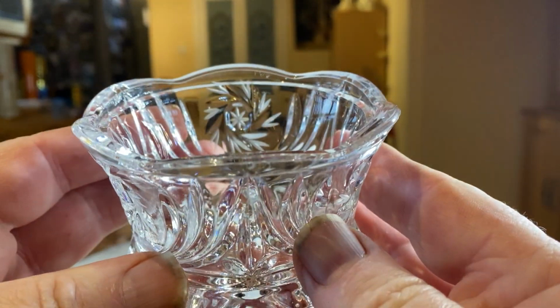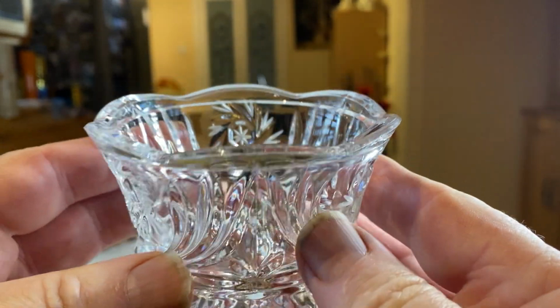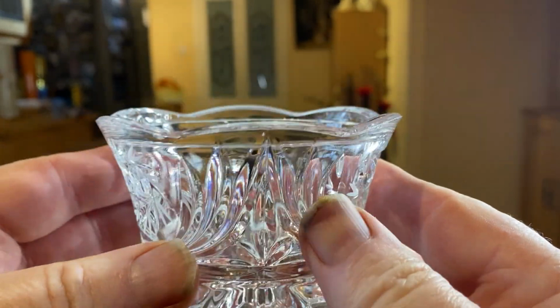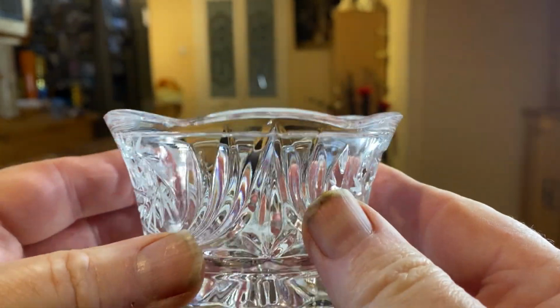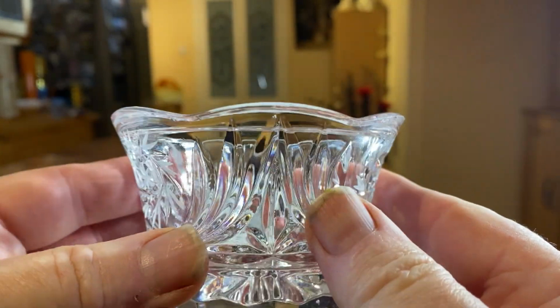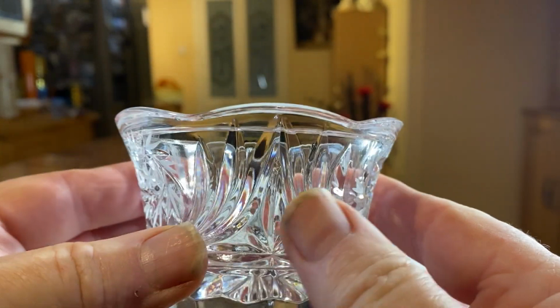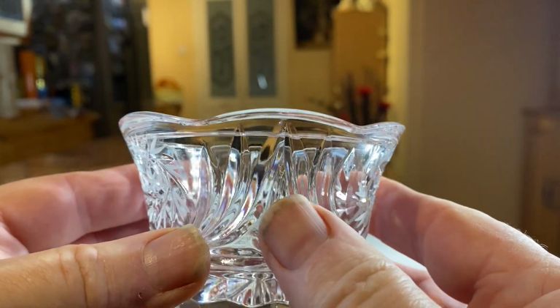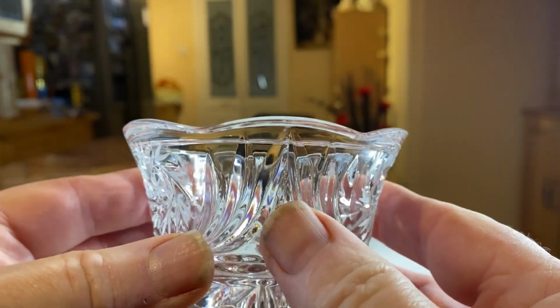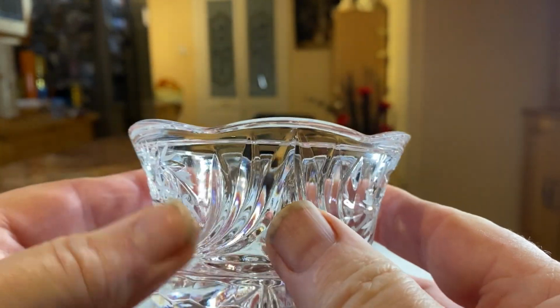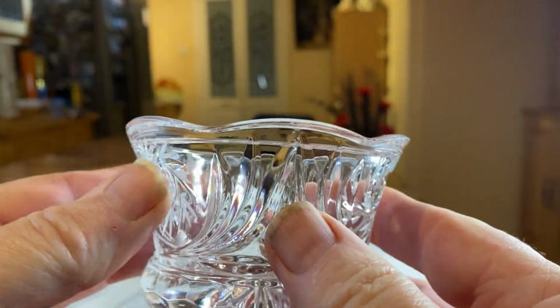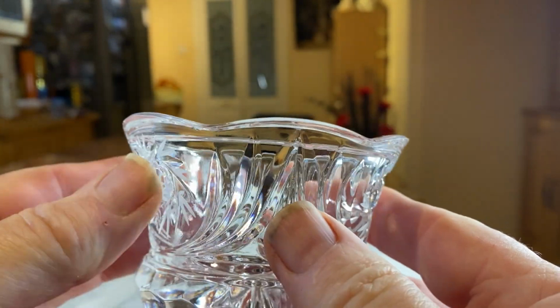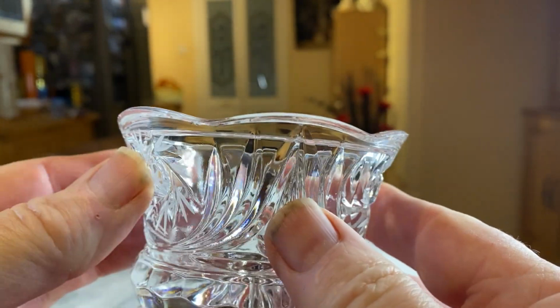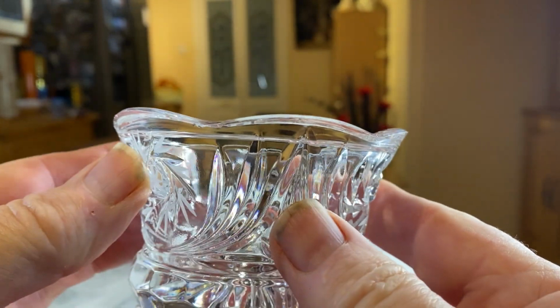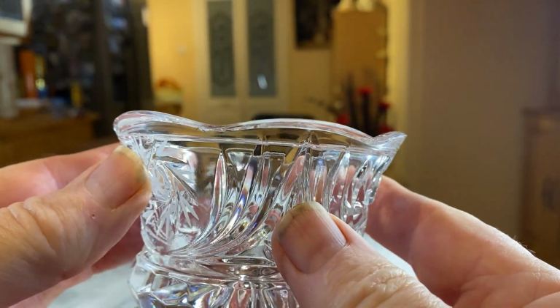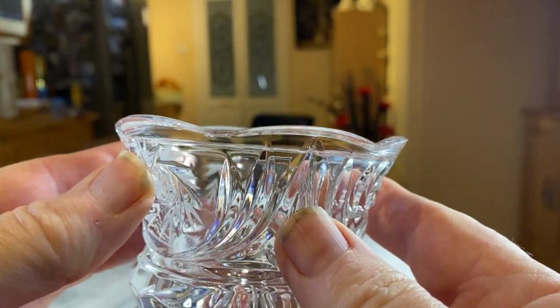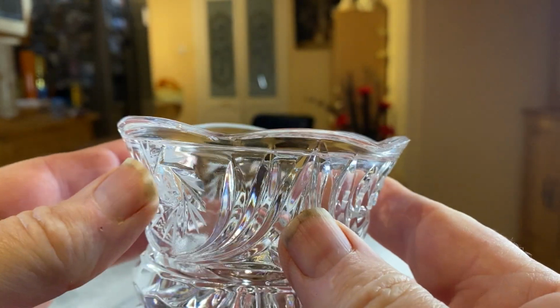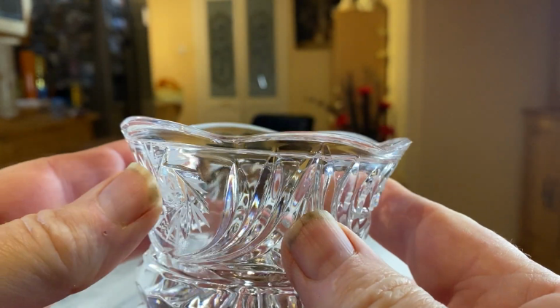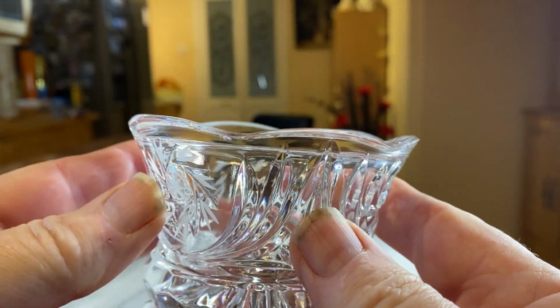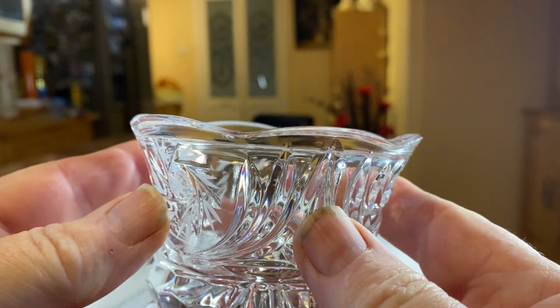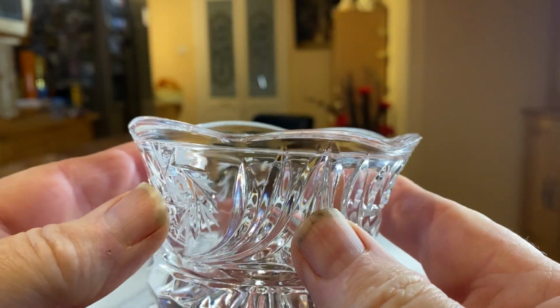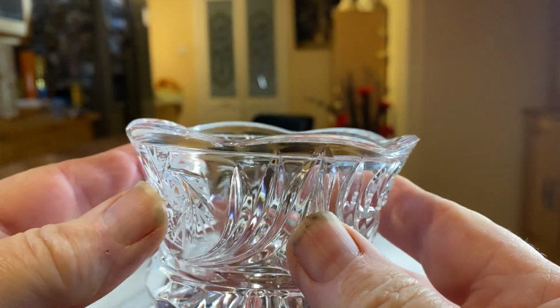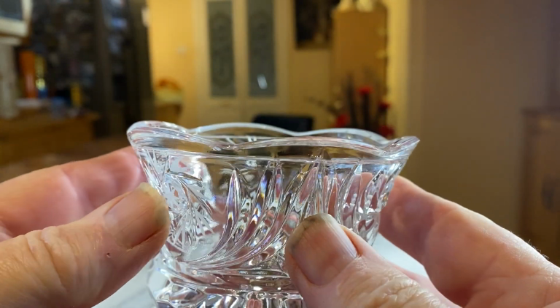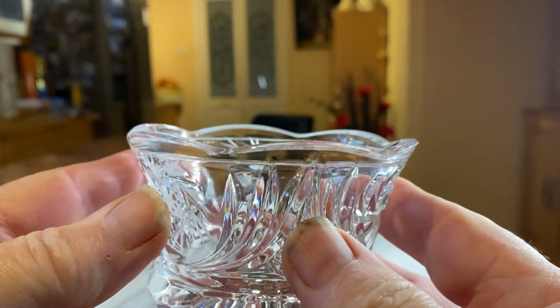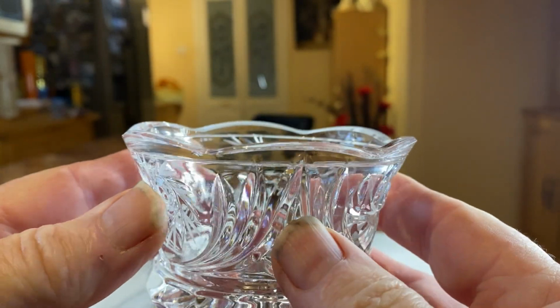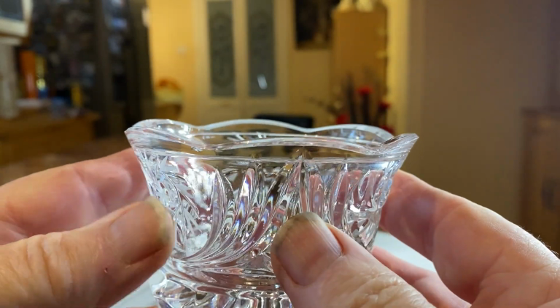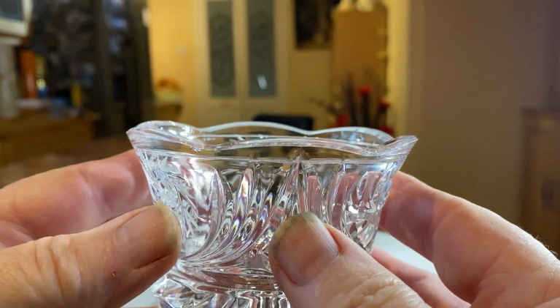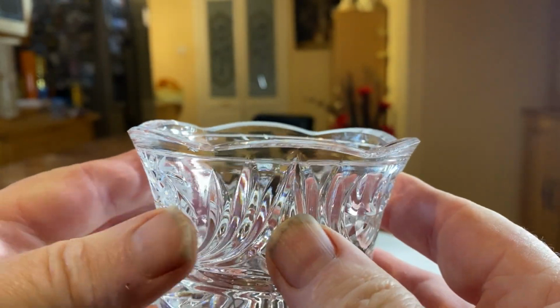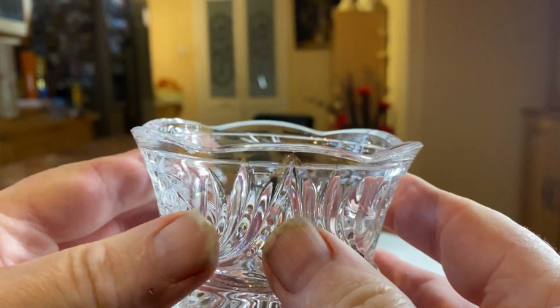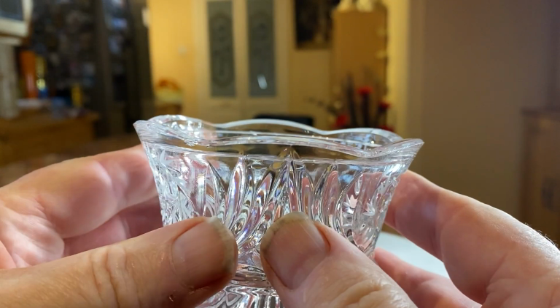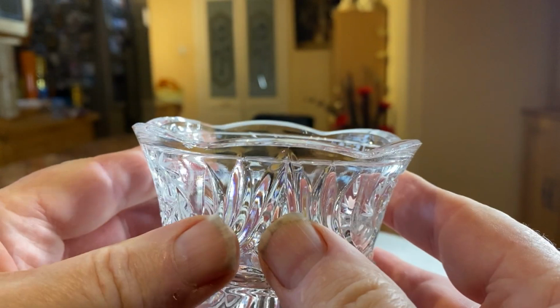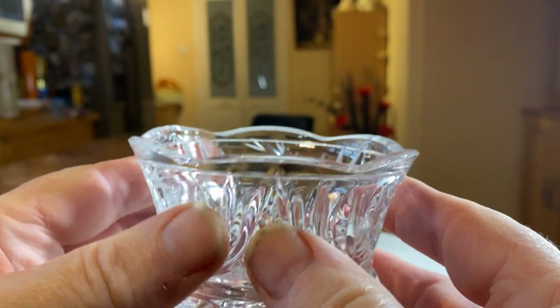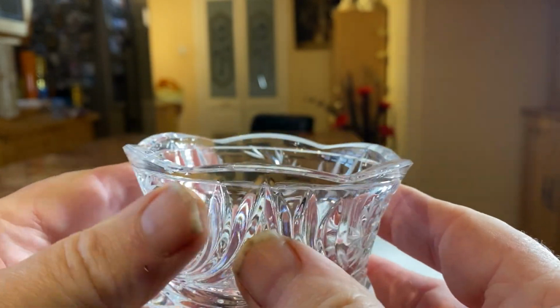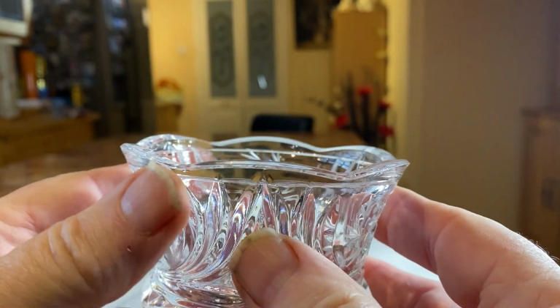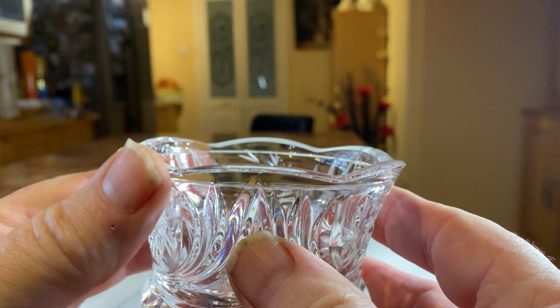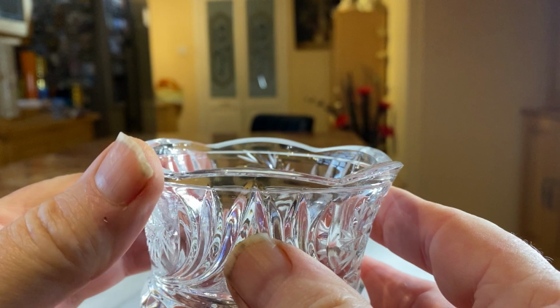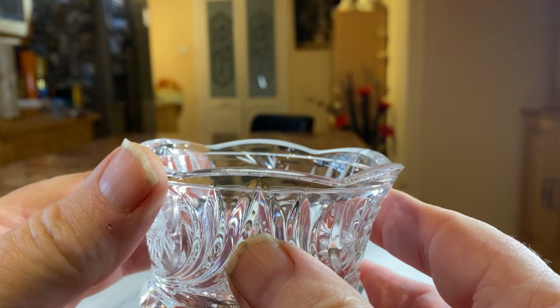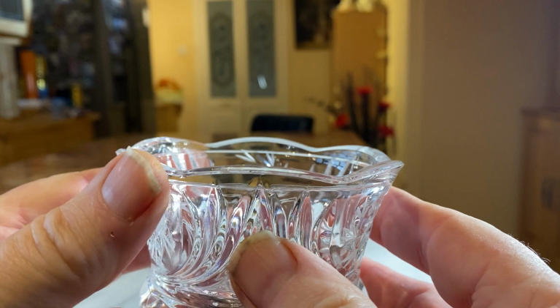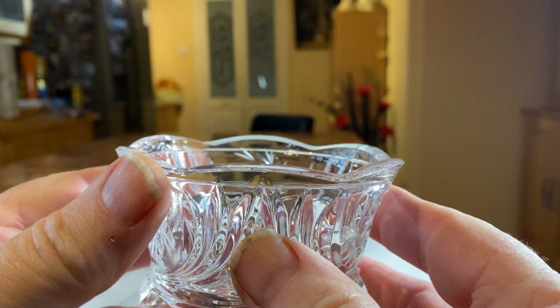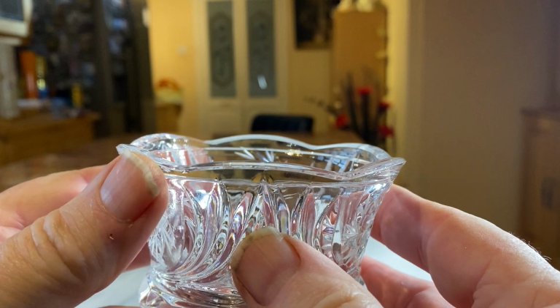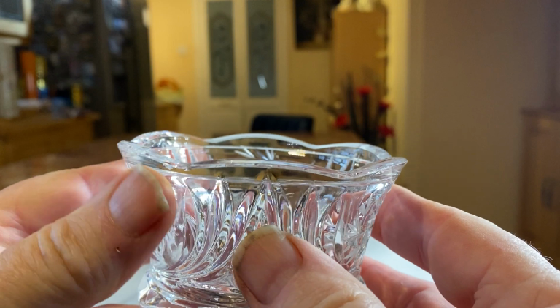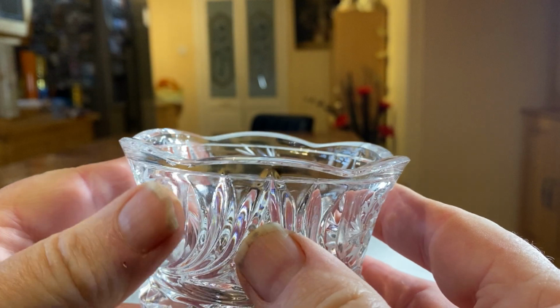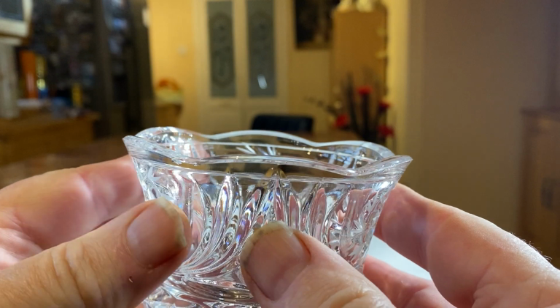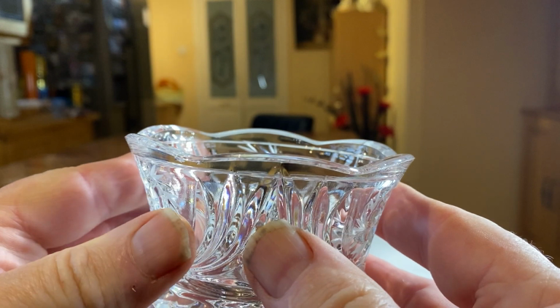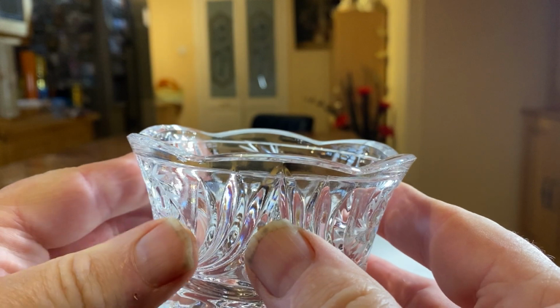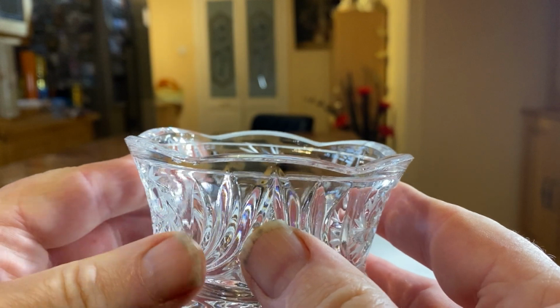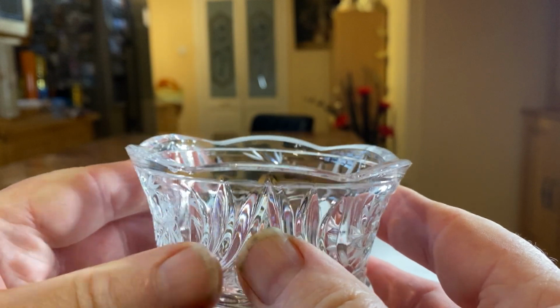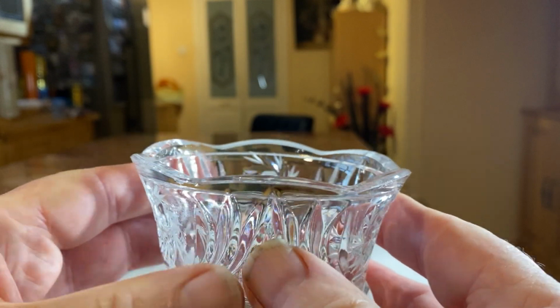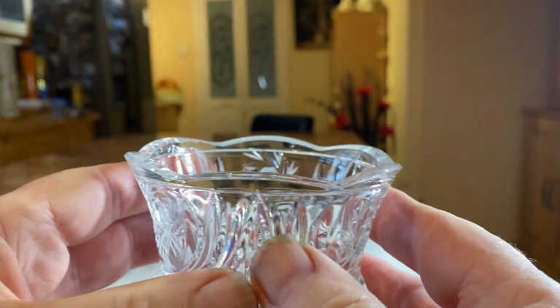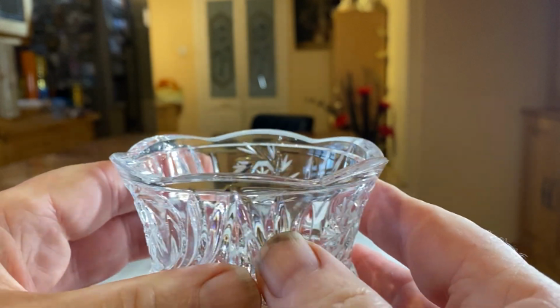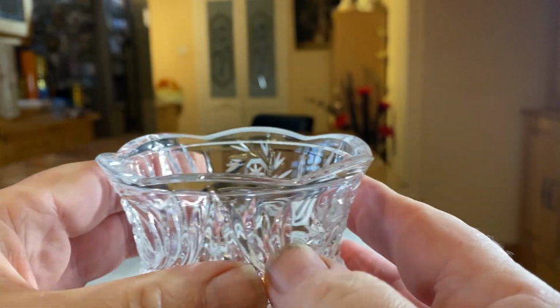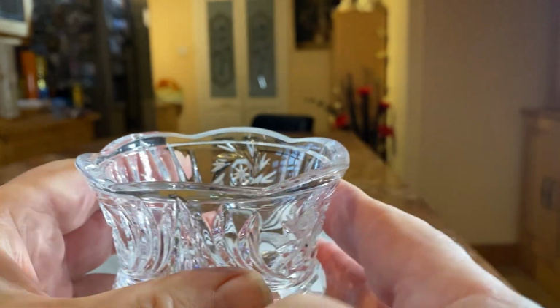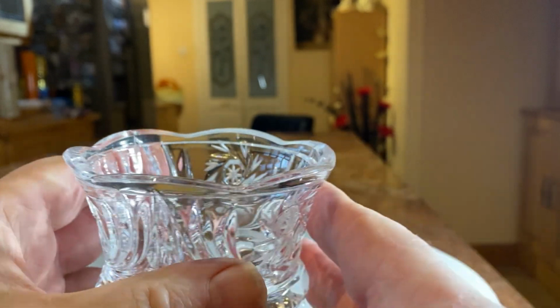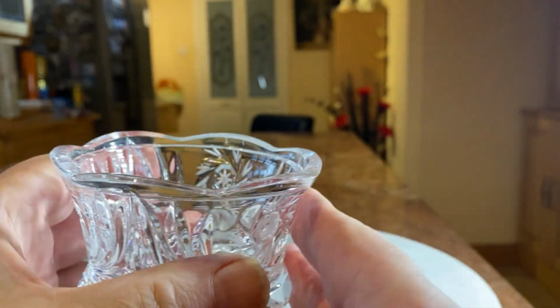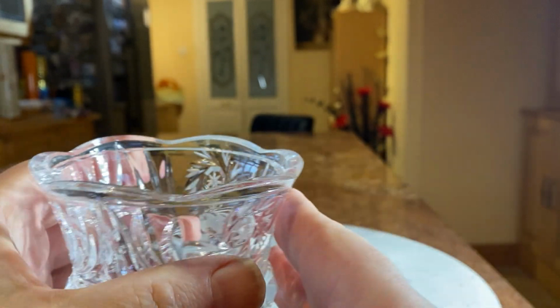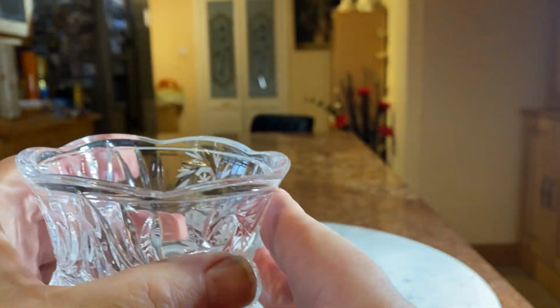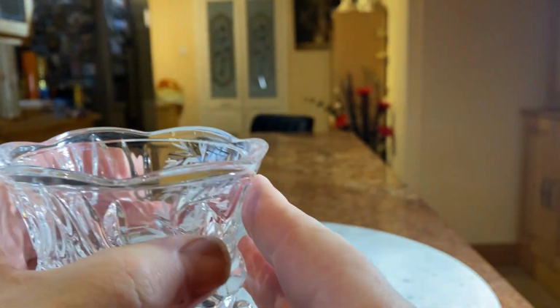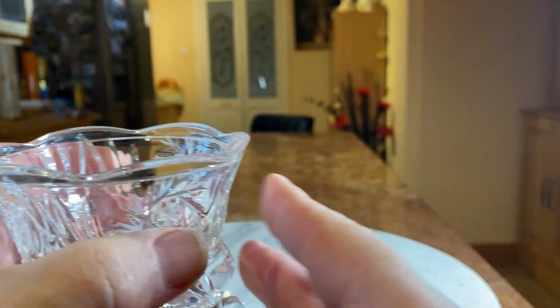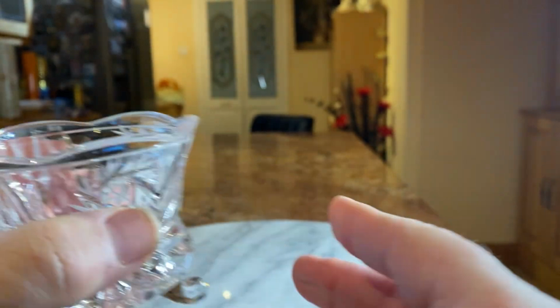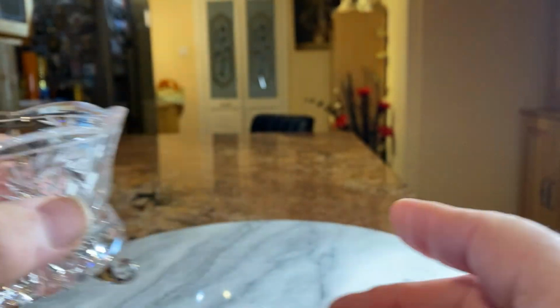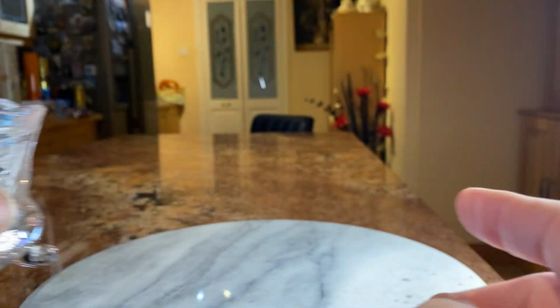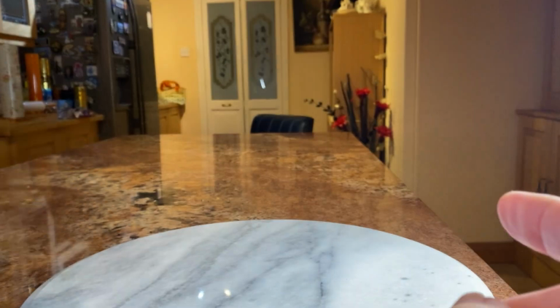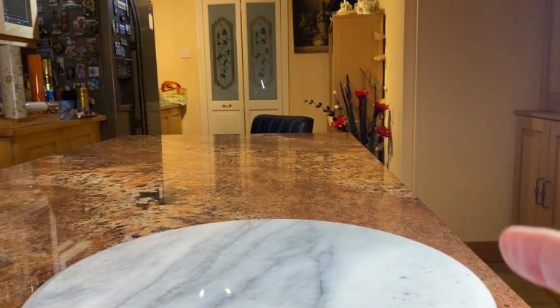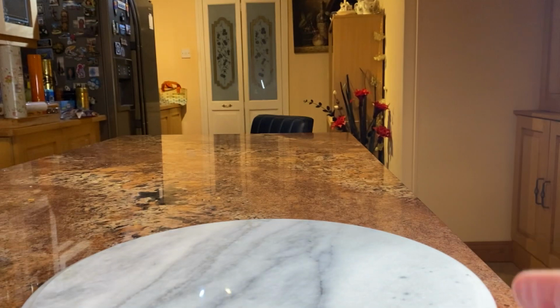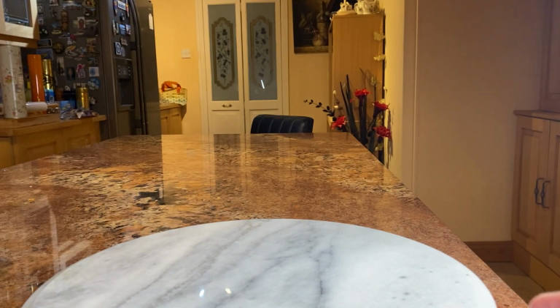I'm trying to think of something to use them for, but they're just beautiful just to have in cabinets even.